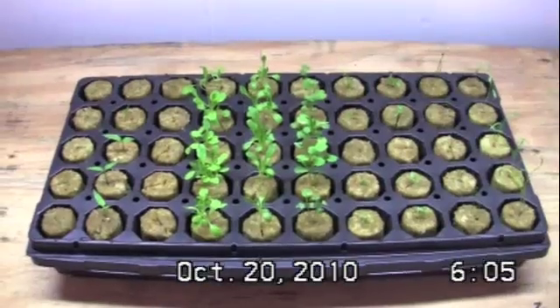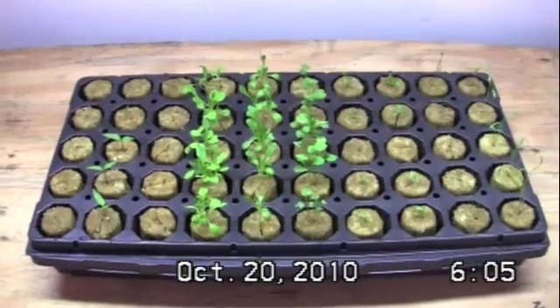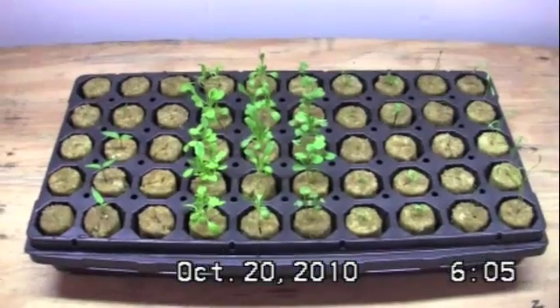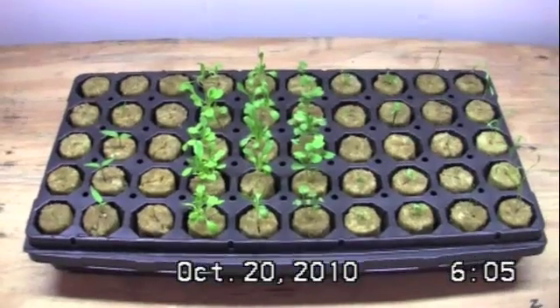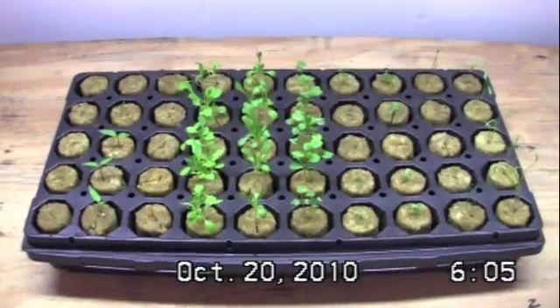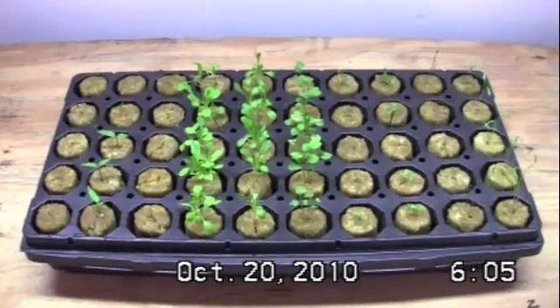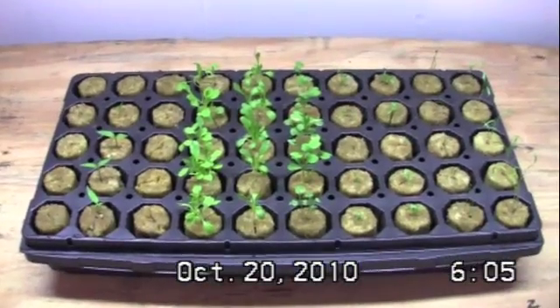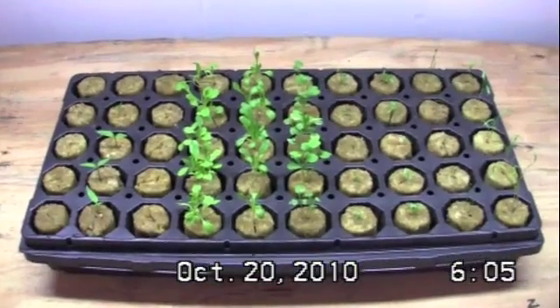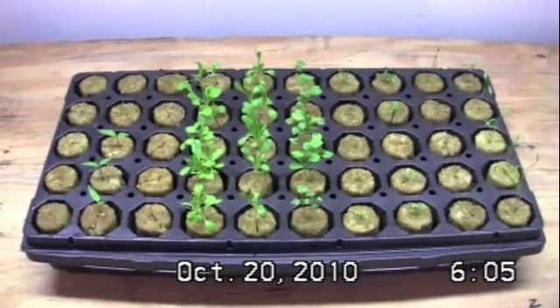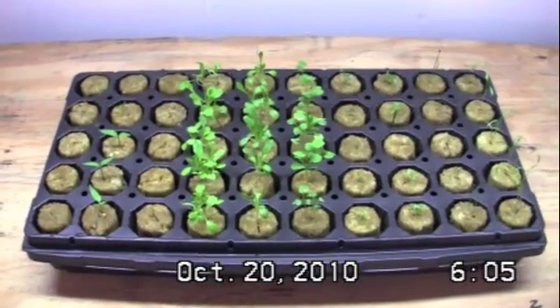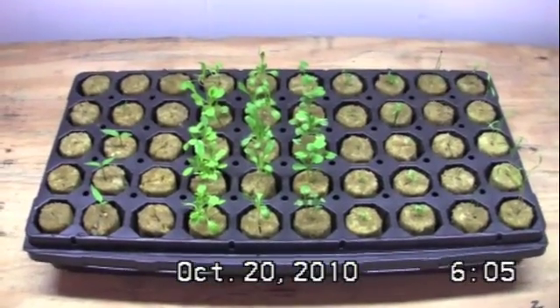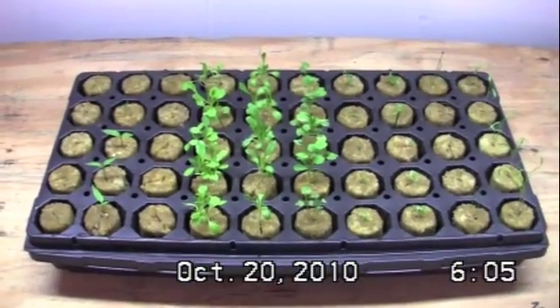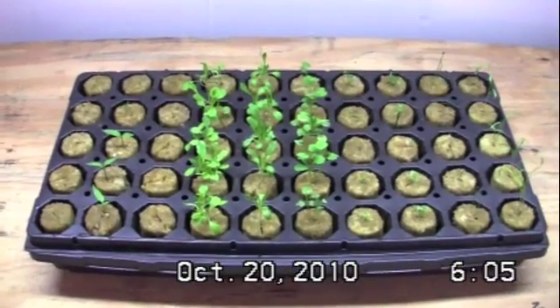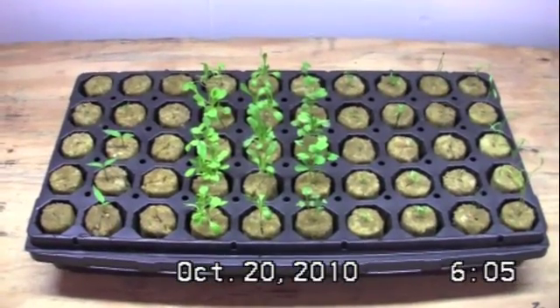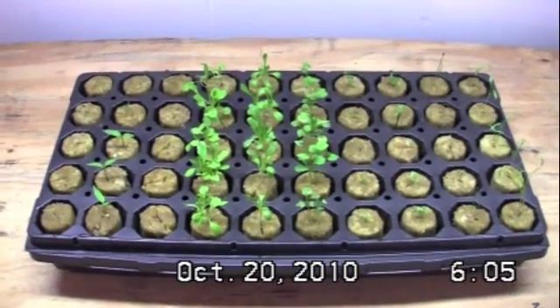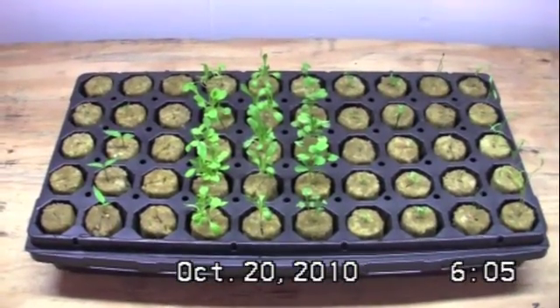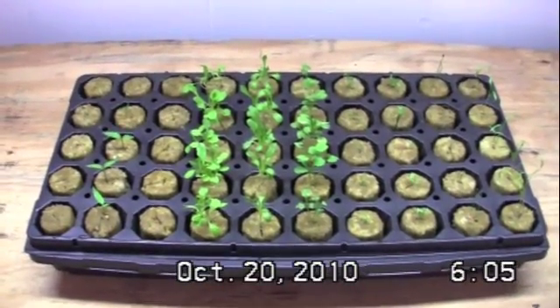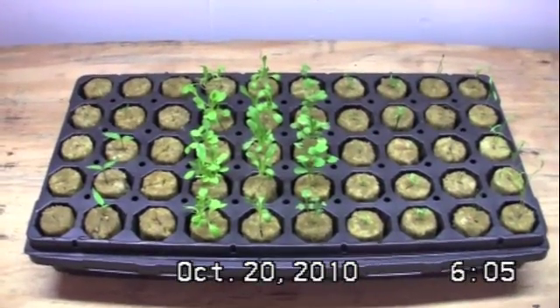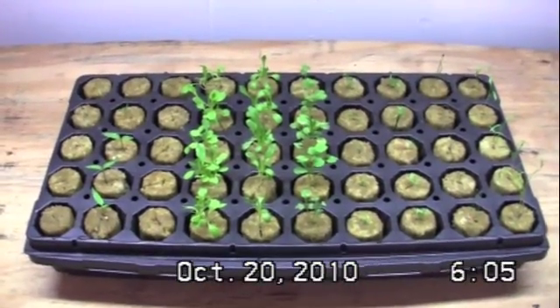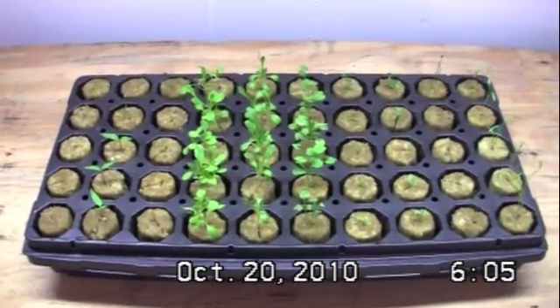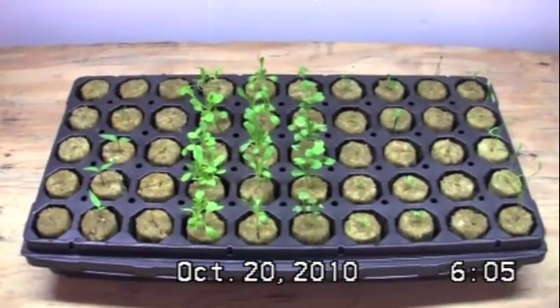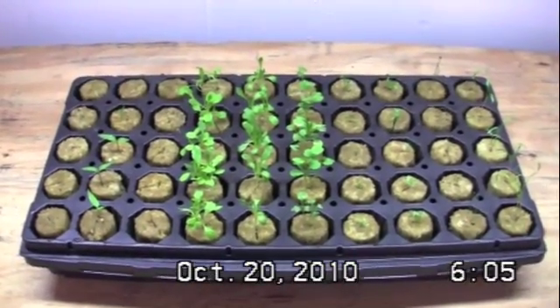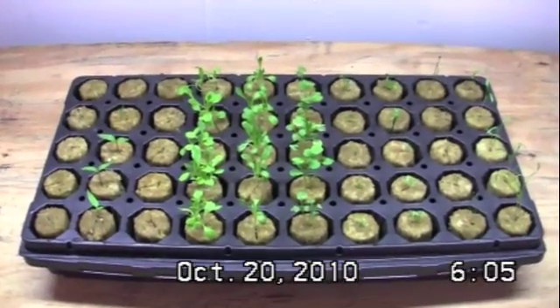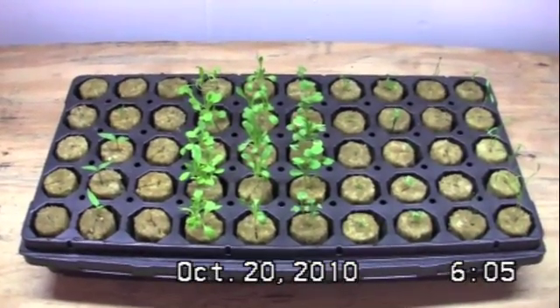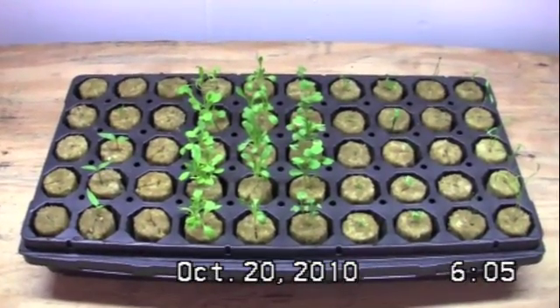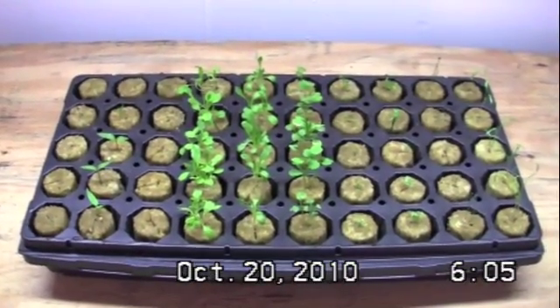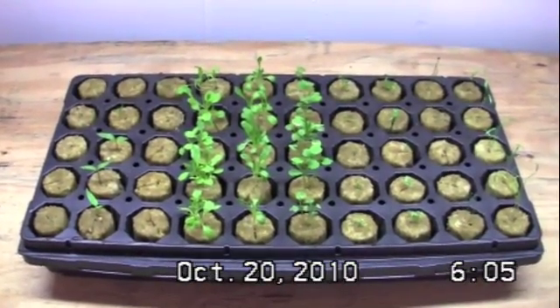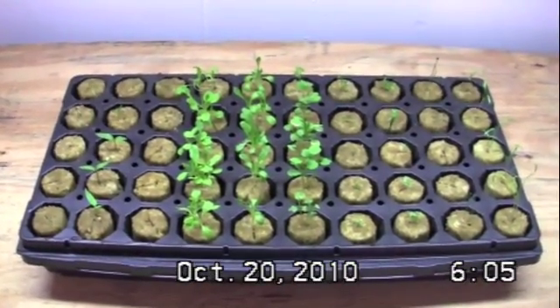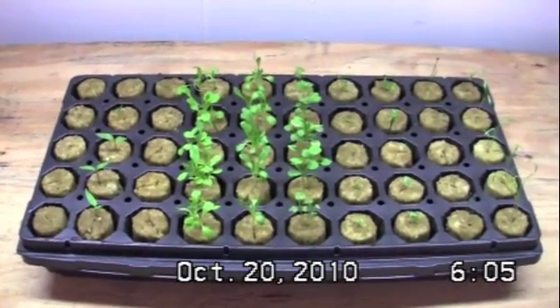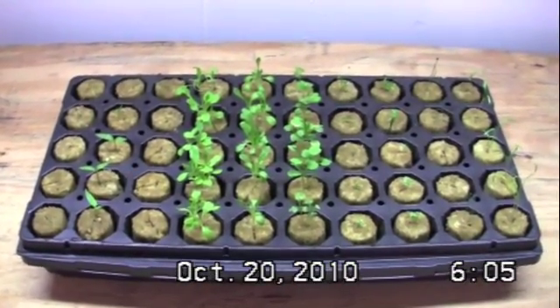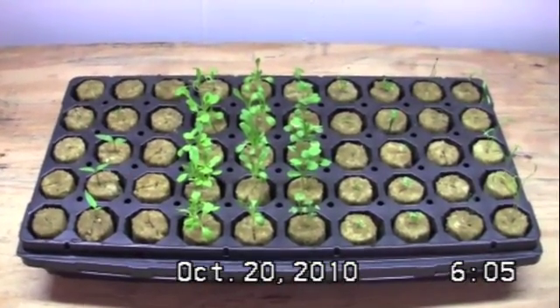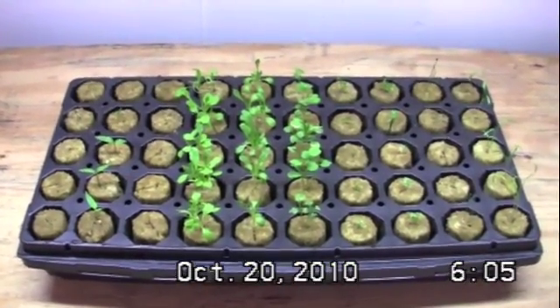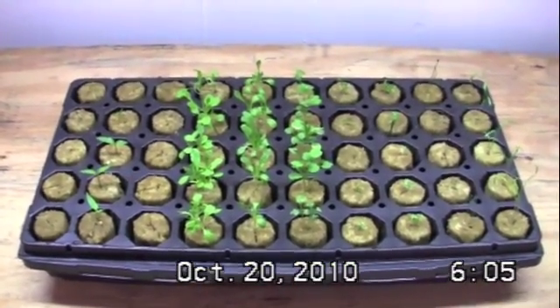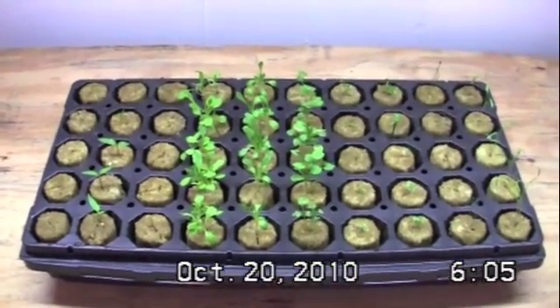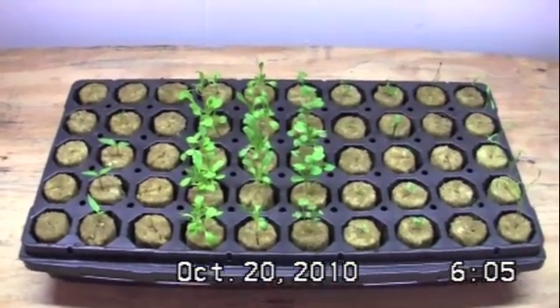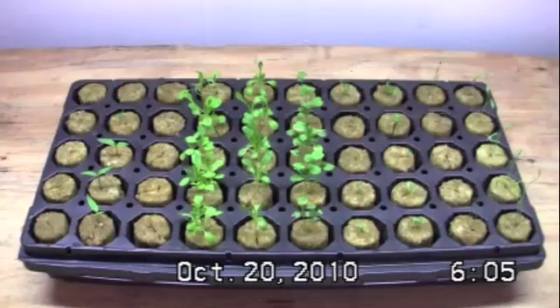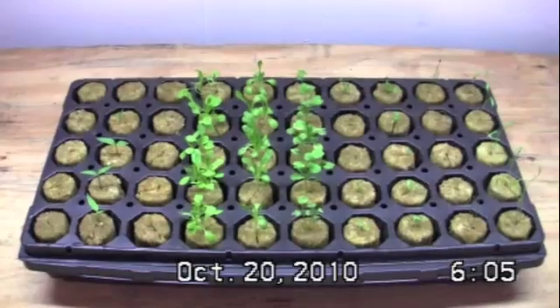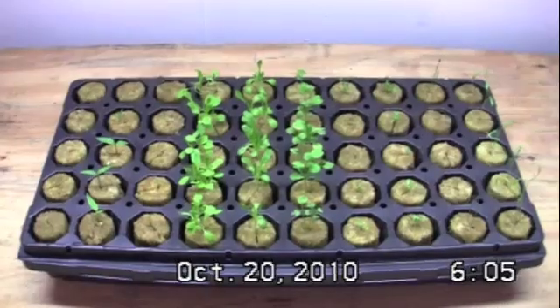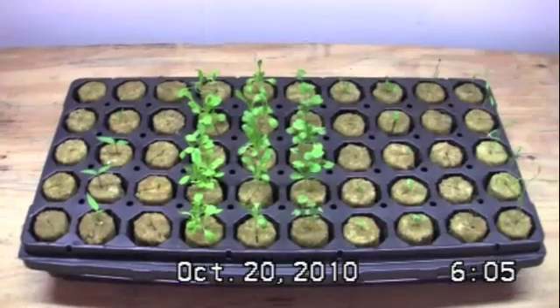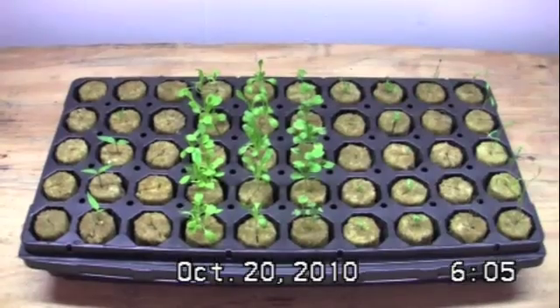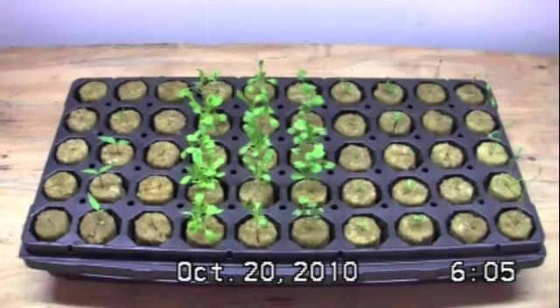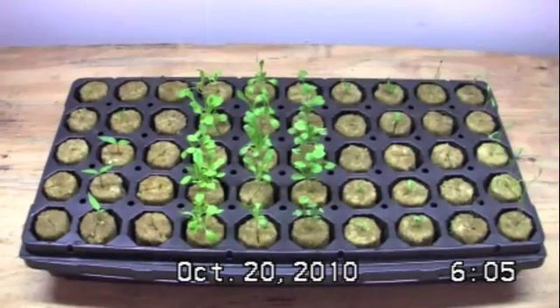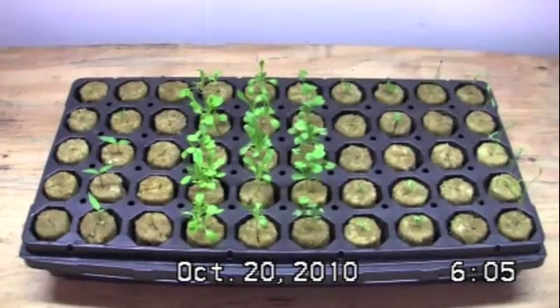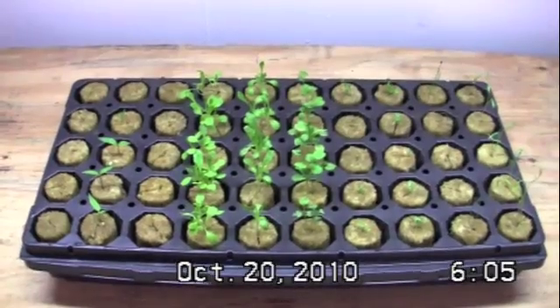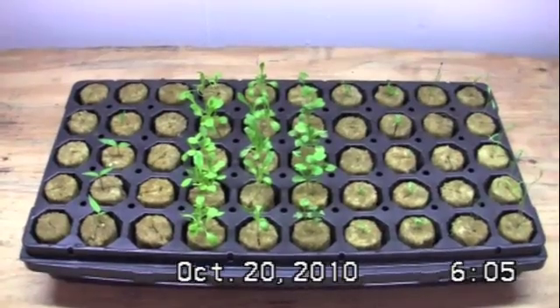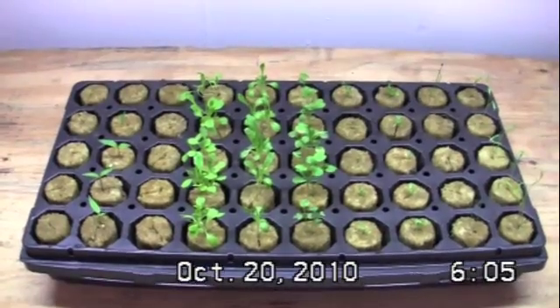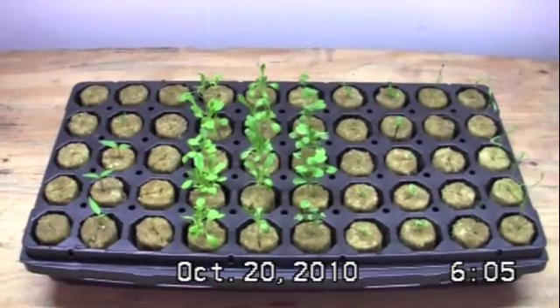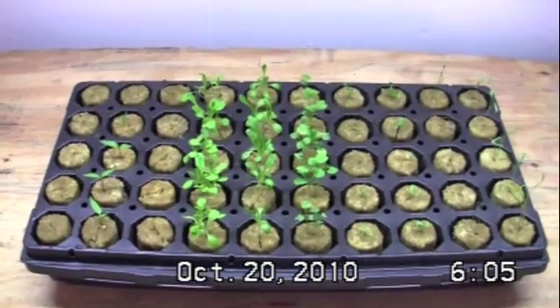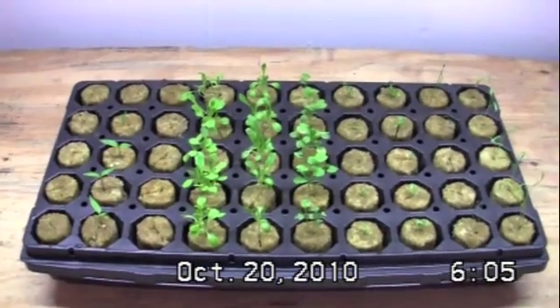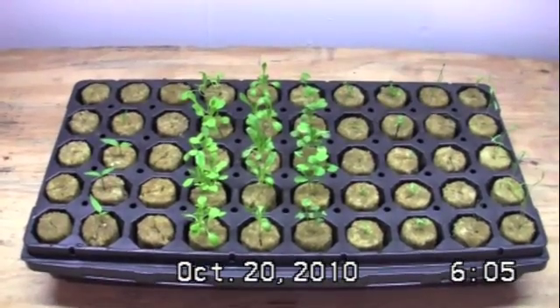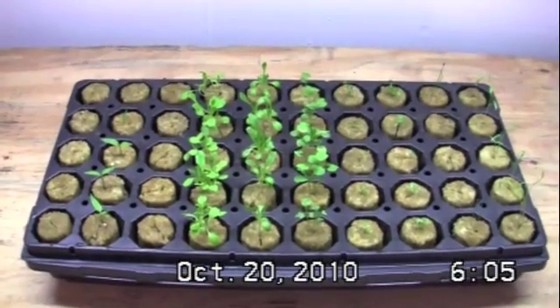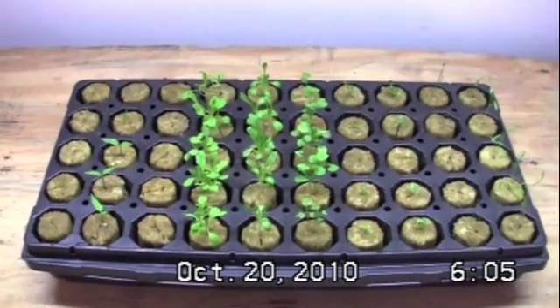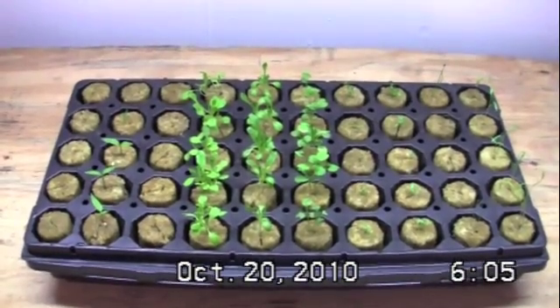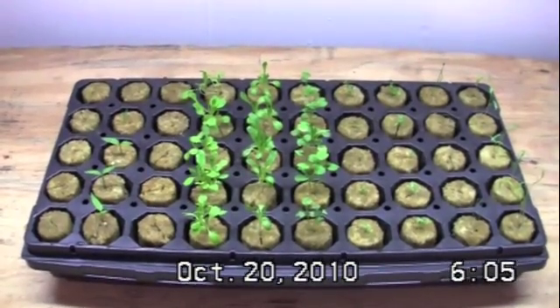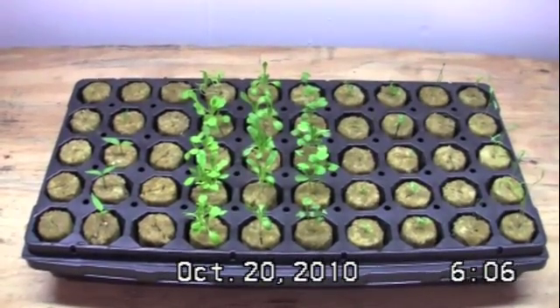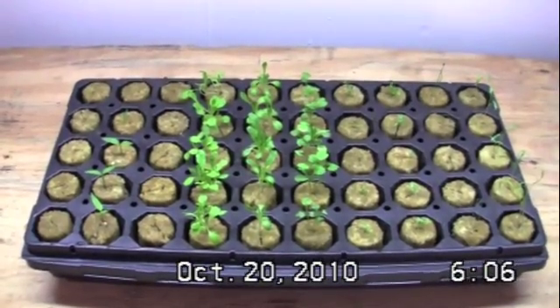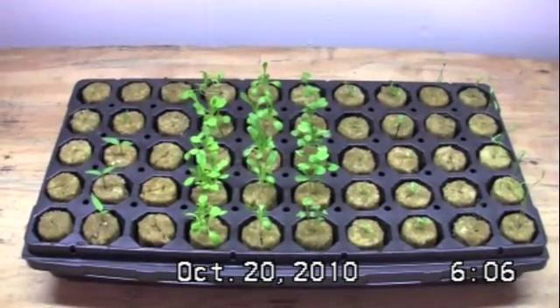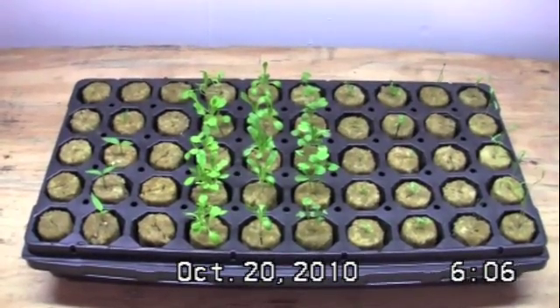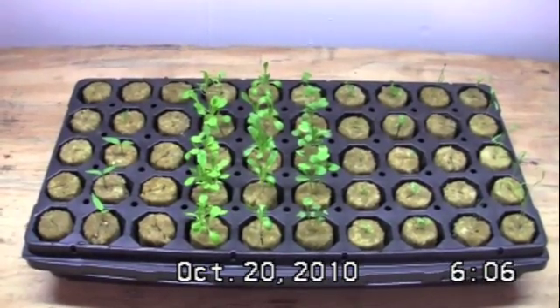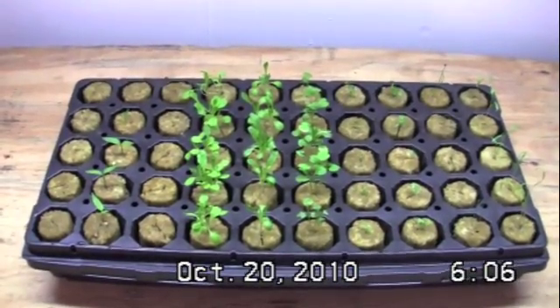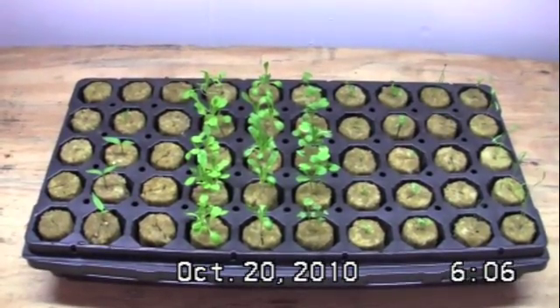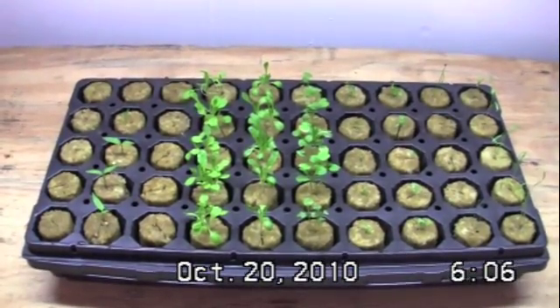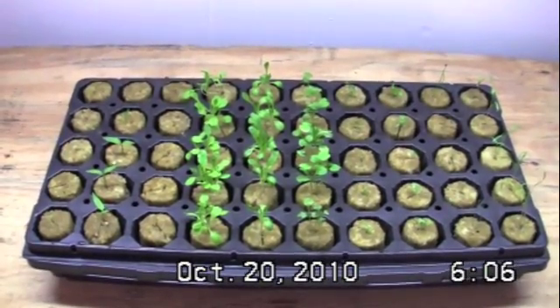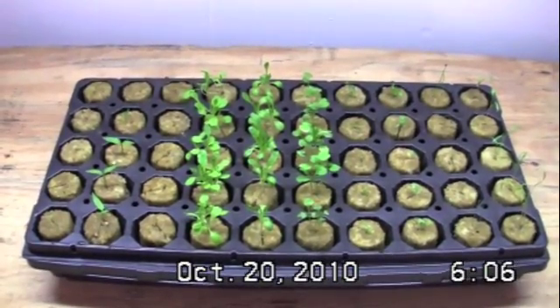Welcome back everybody to Practicing Hydroponics. This is an update on our Grow 2 germination.